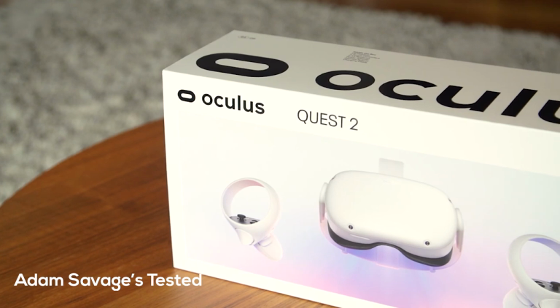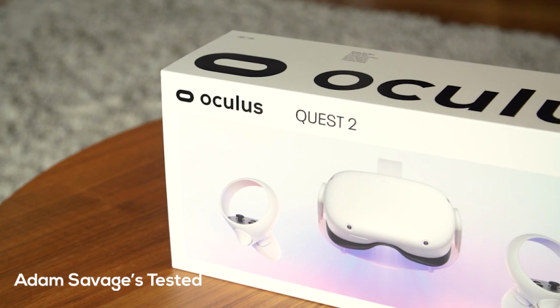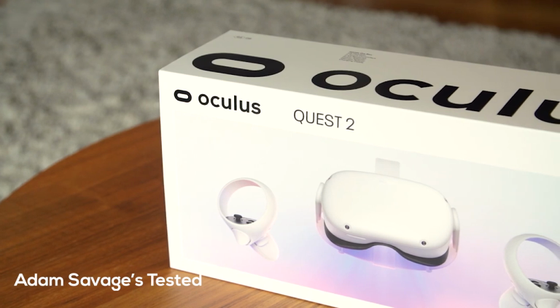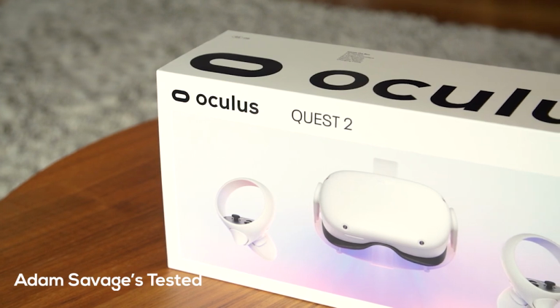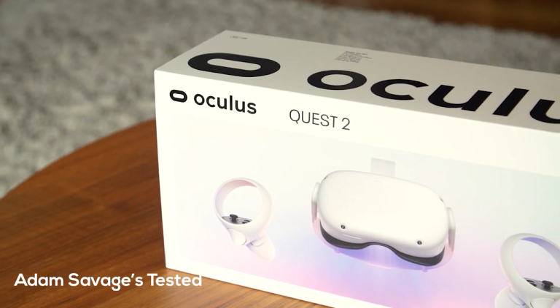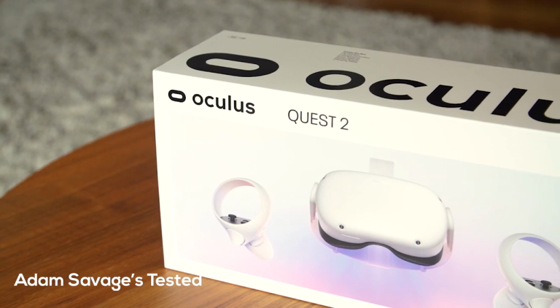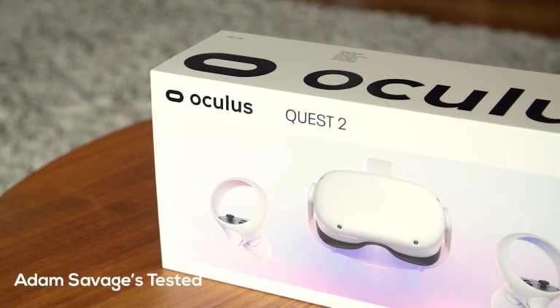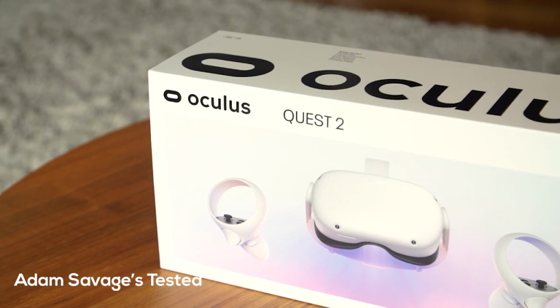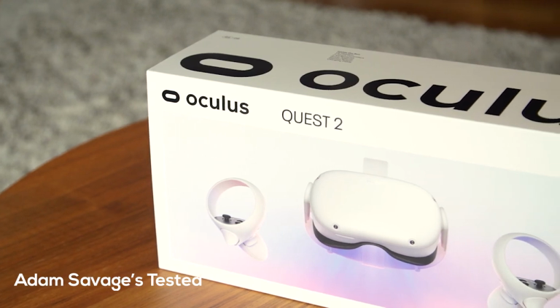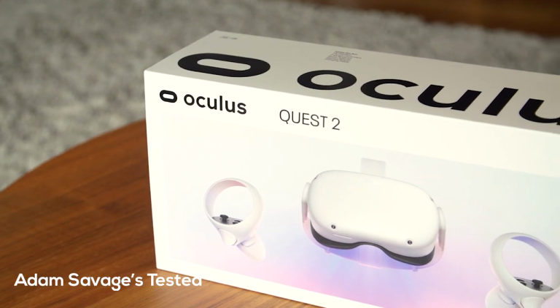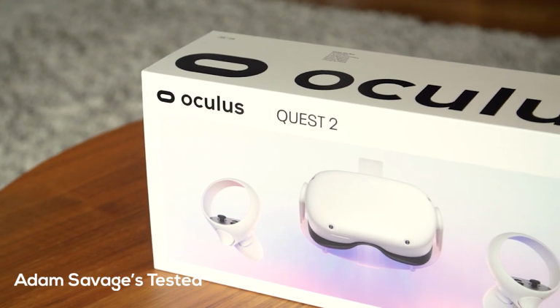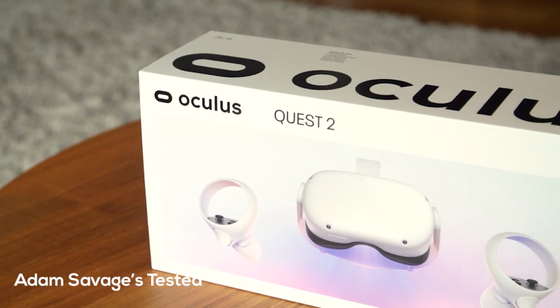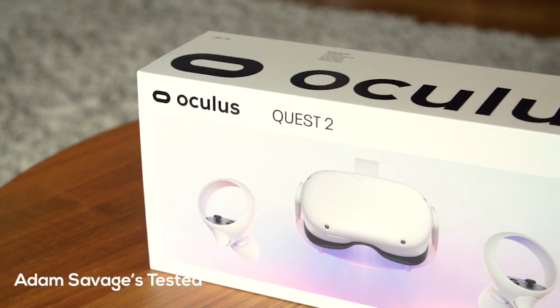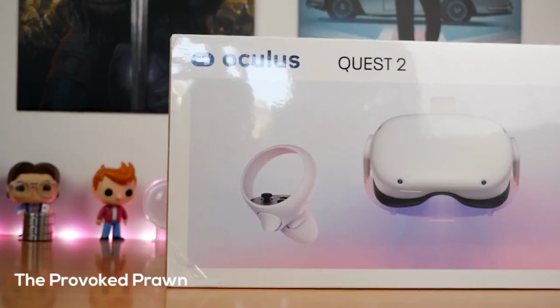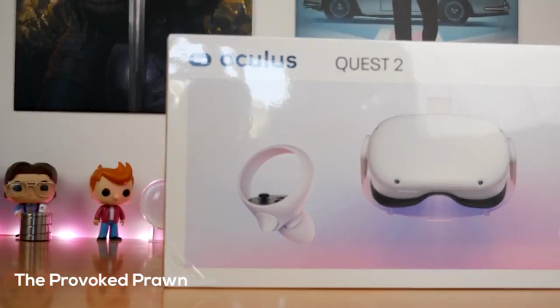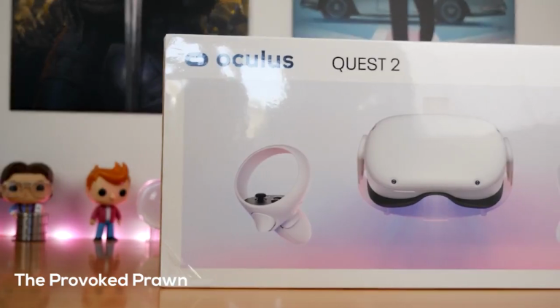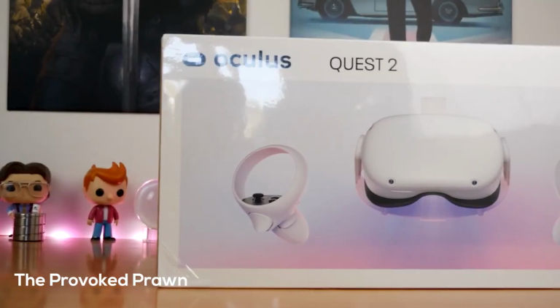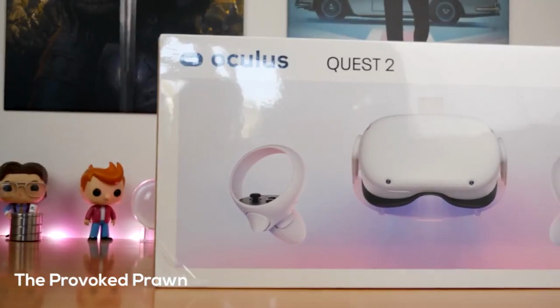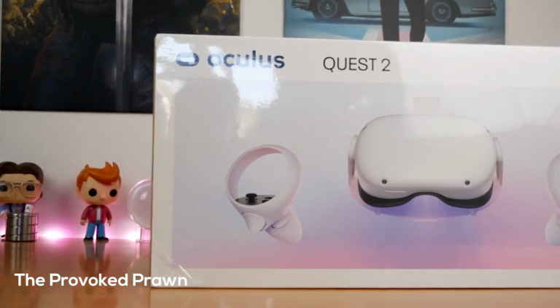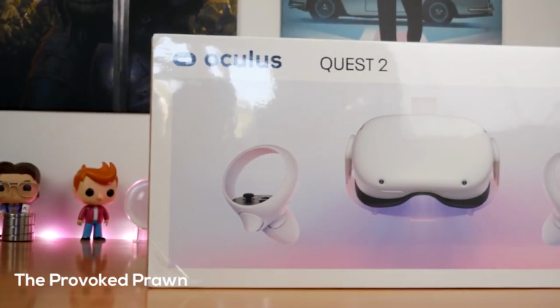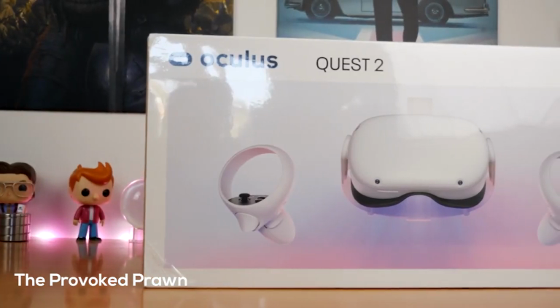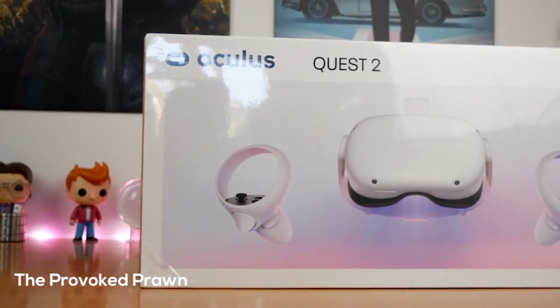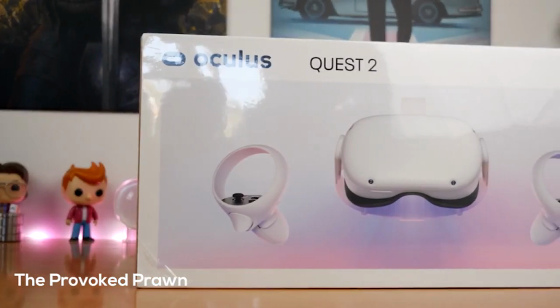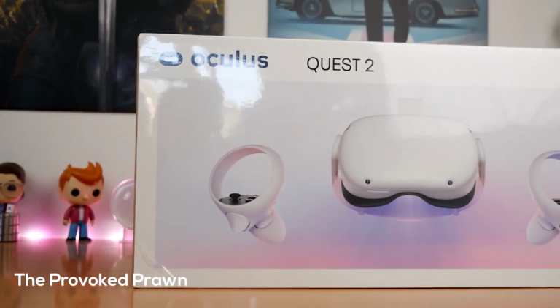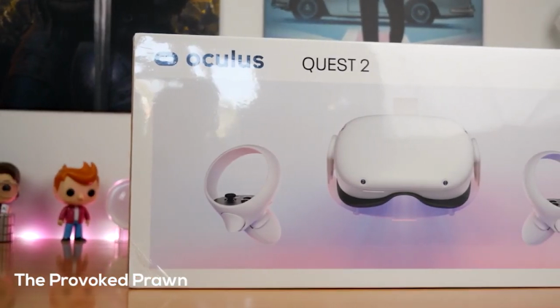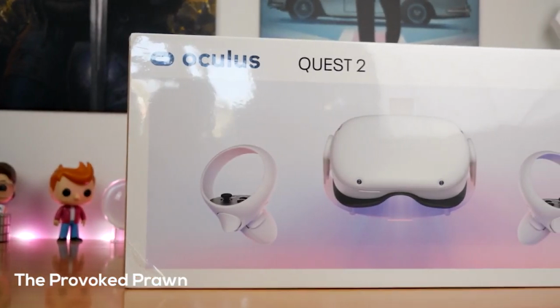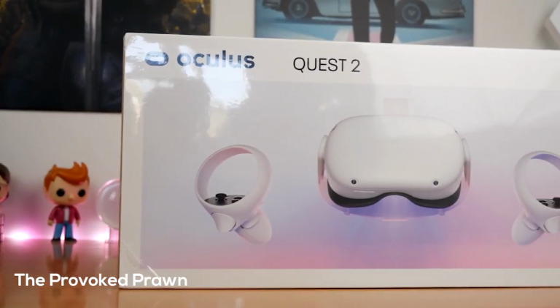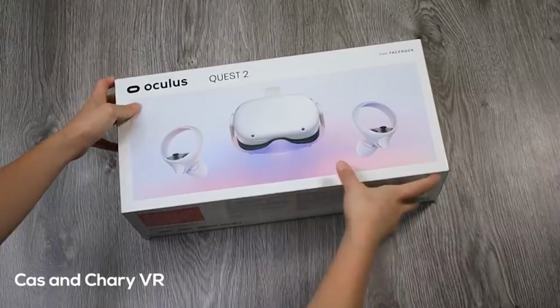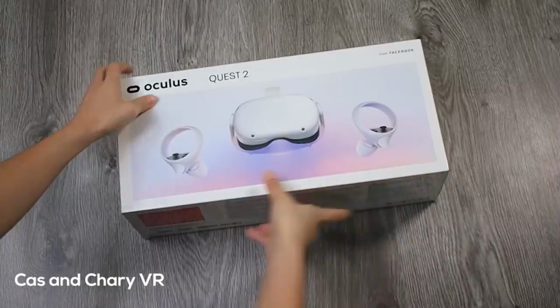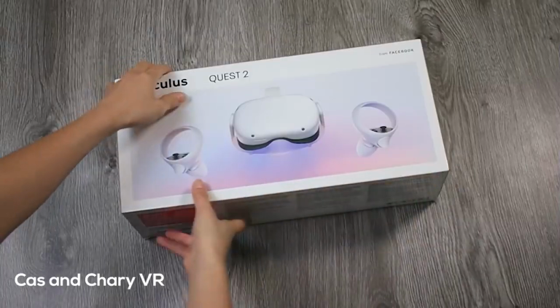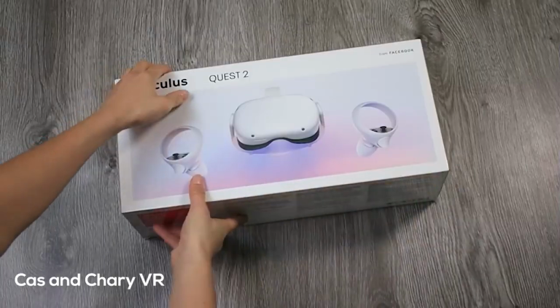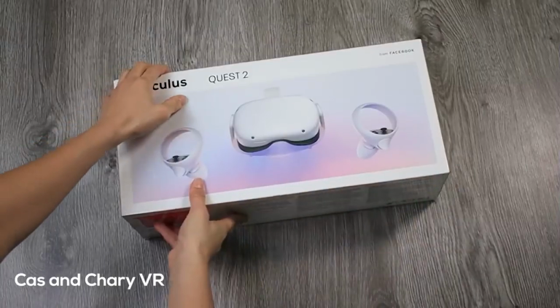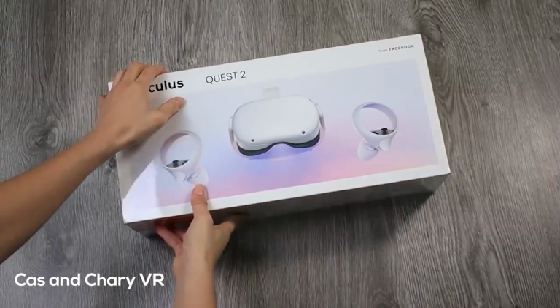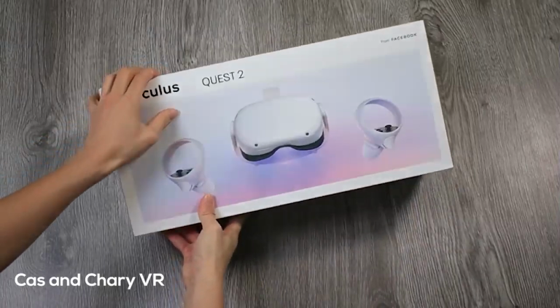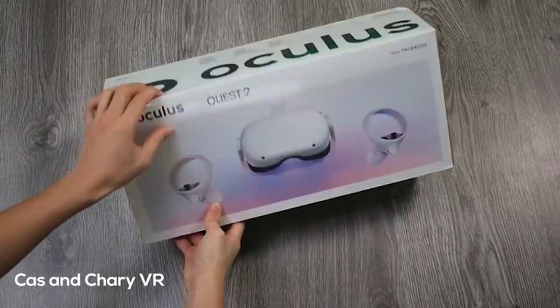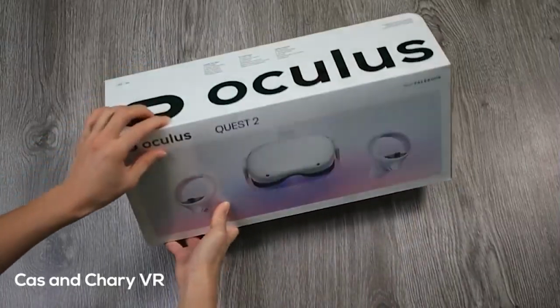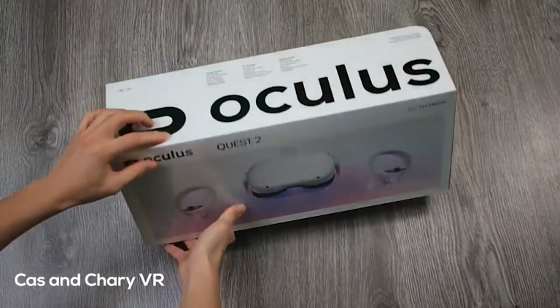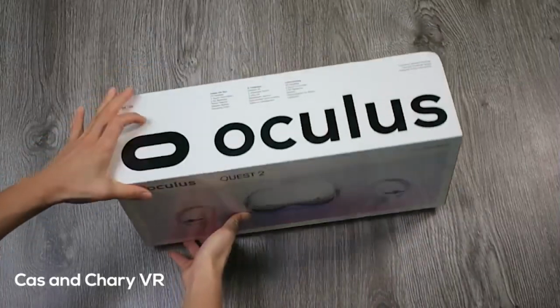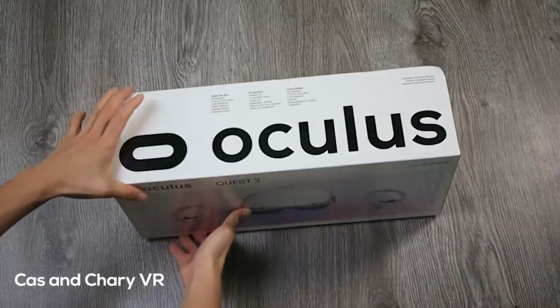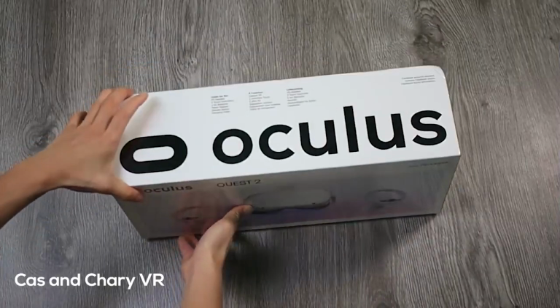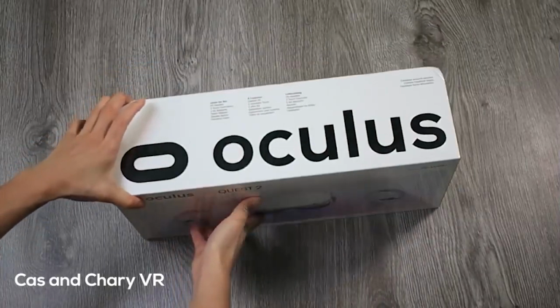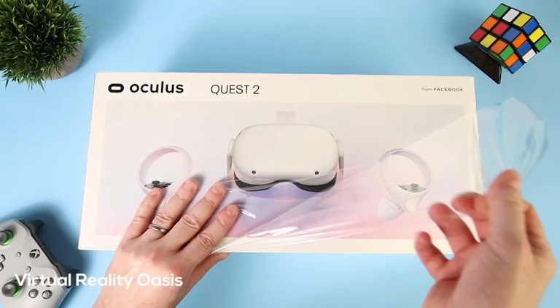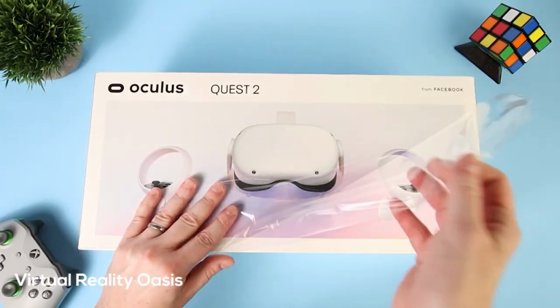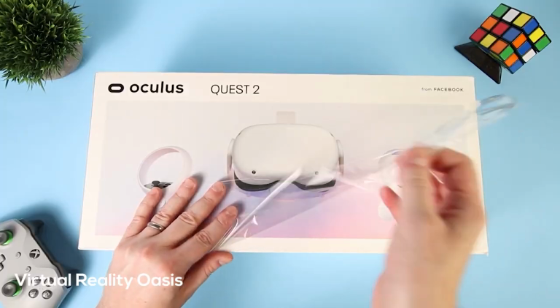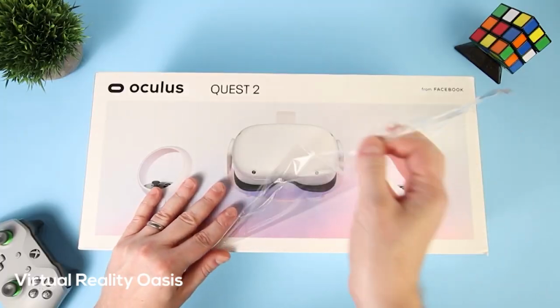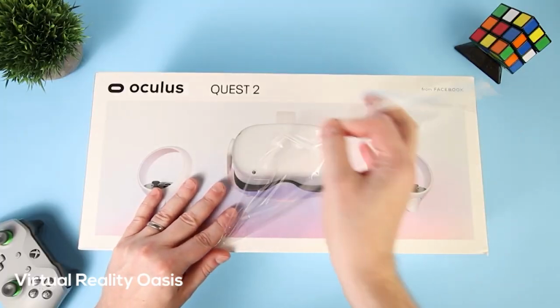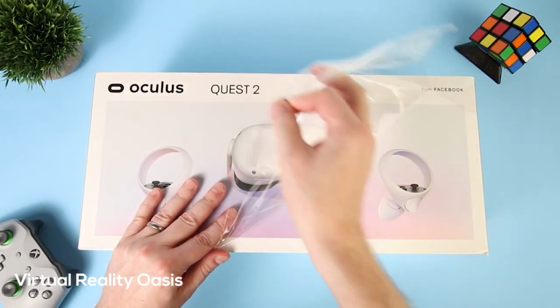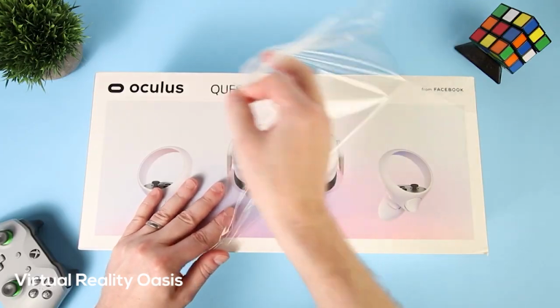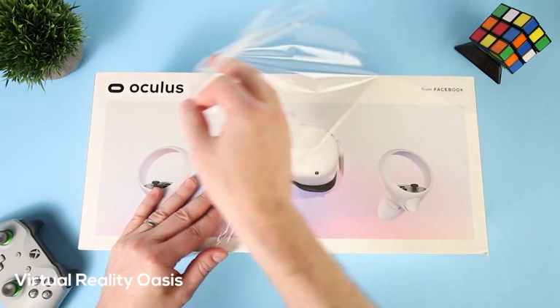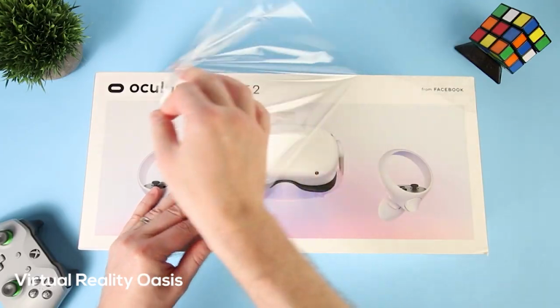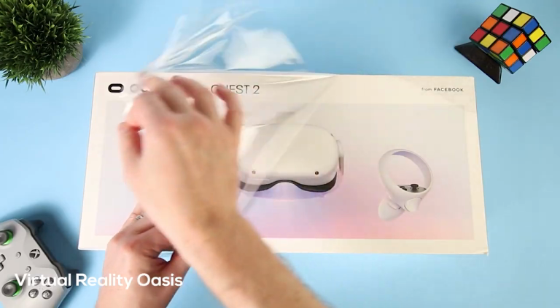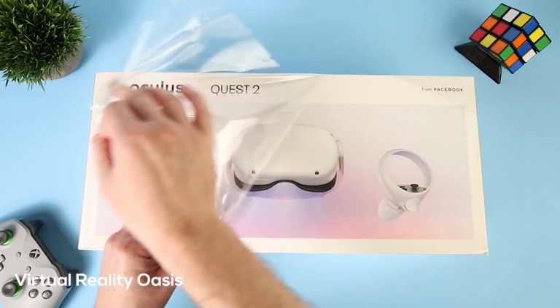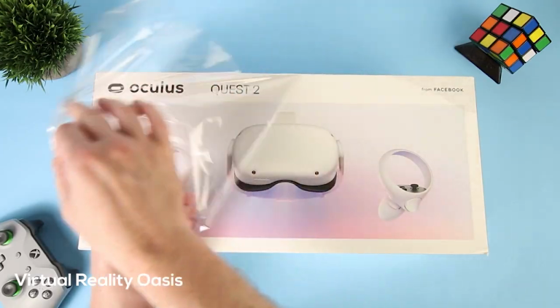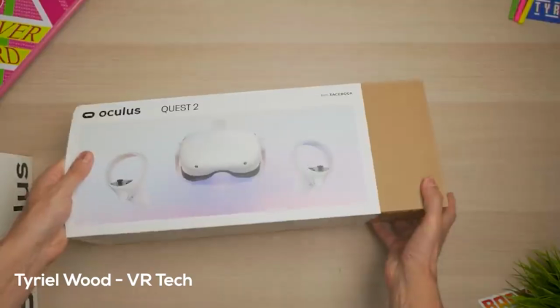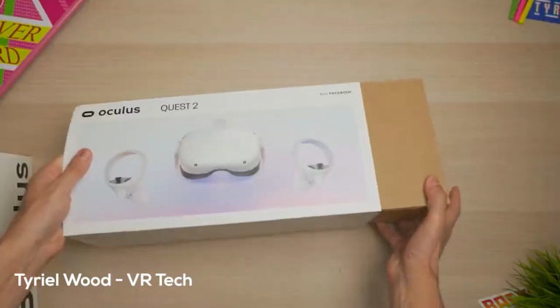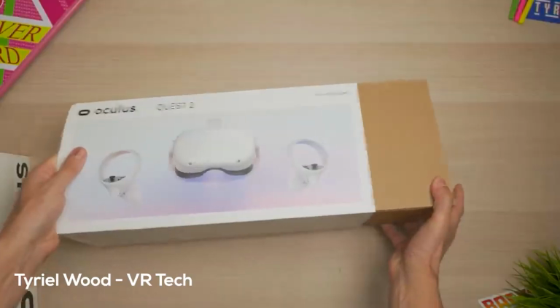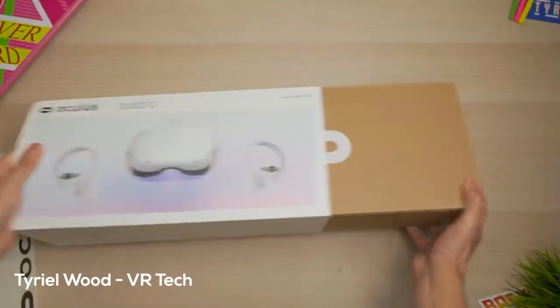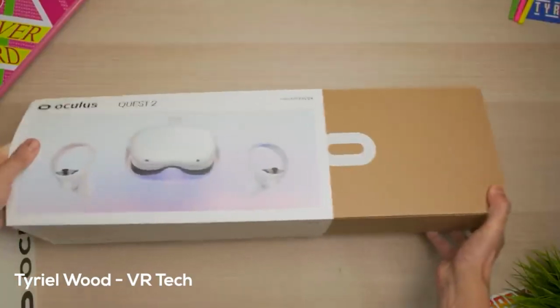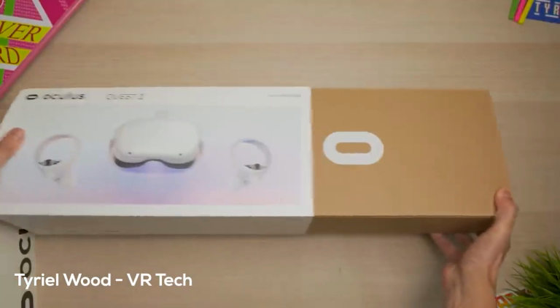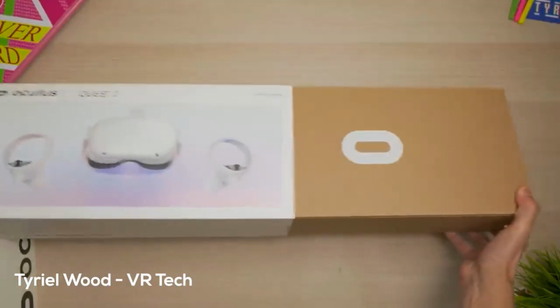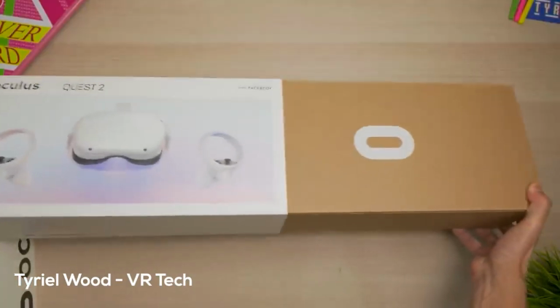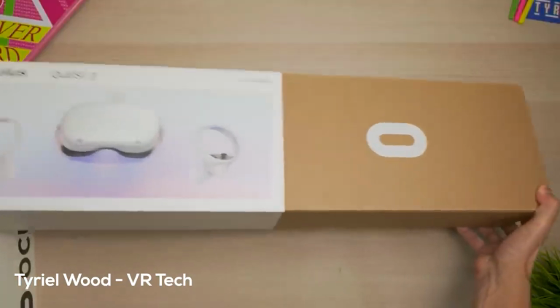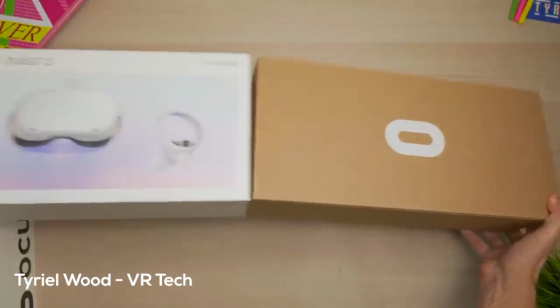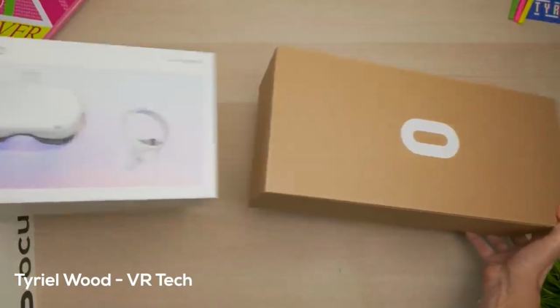Hey guys, how's it going? I put together a best-of Oculus Quest 2 tips and reviews from all the different YouTubers. After the intro, we'll dive right in.